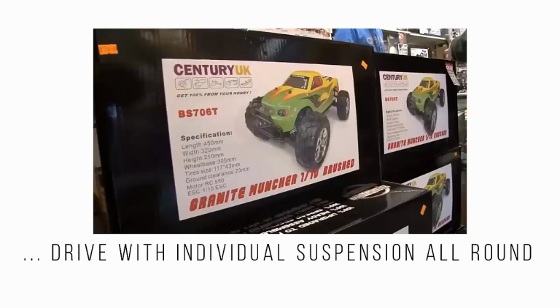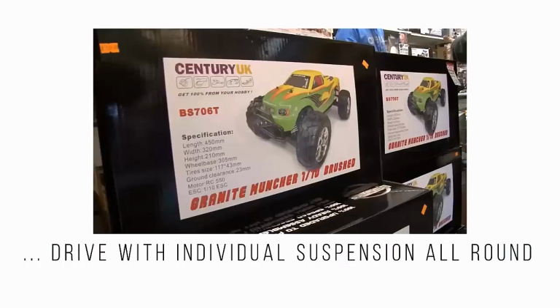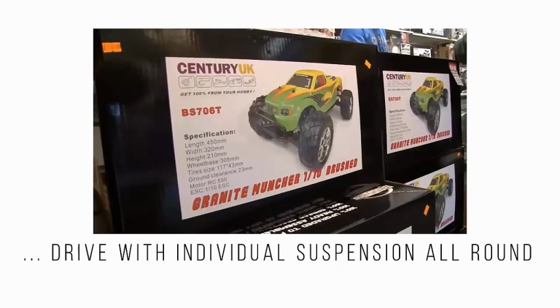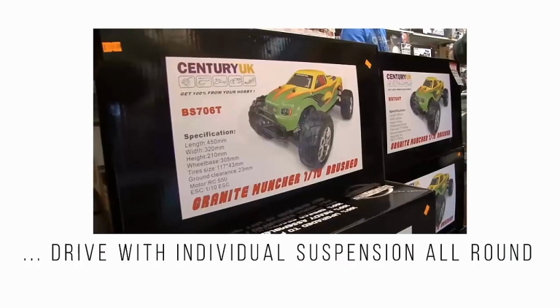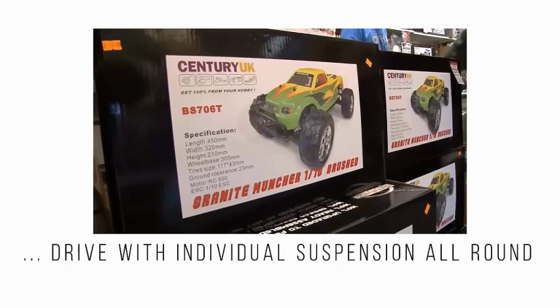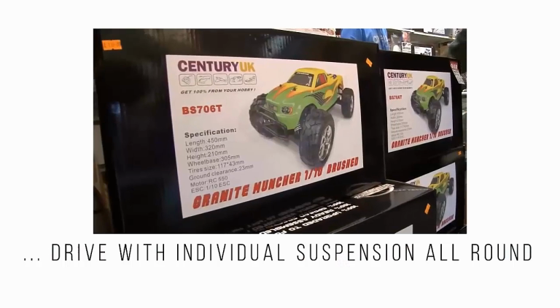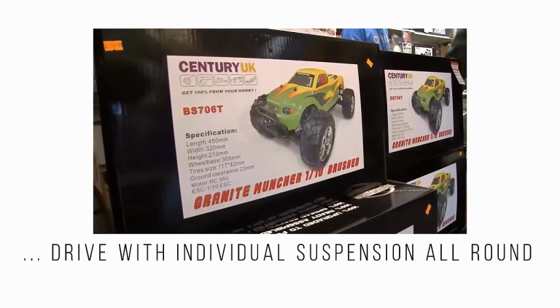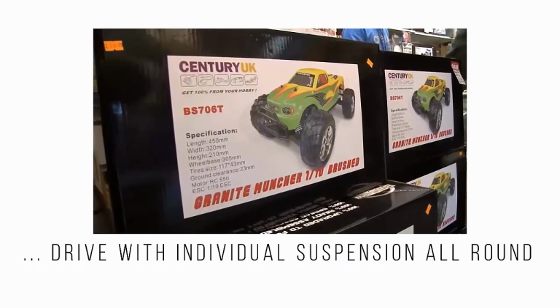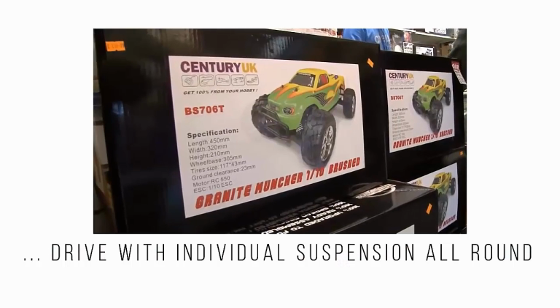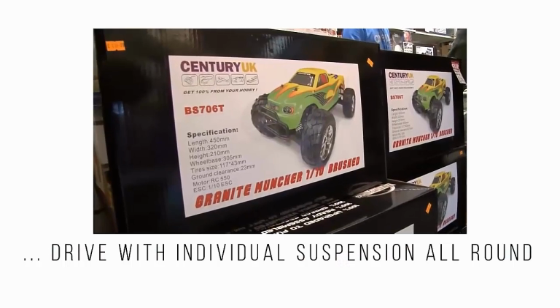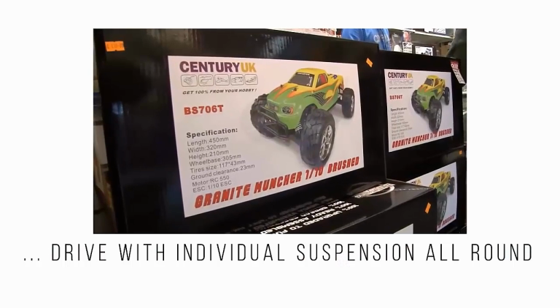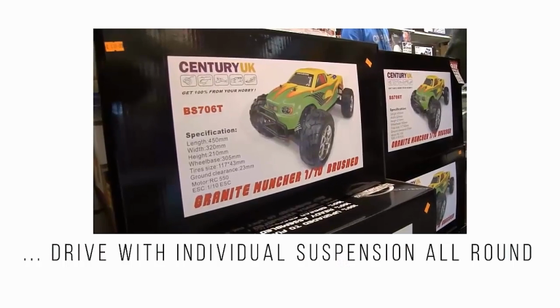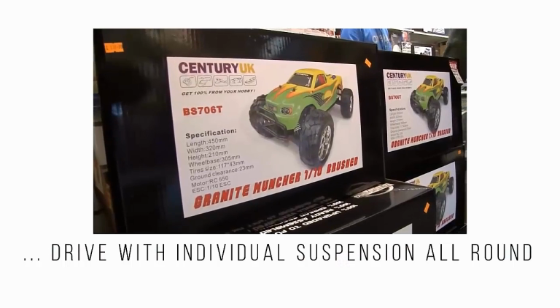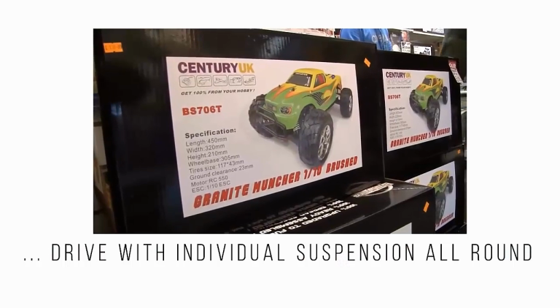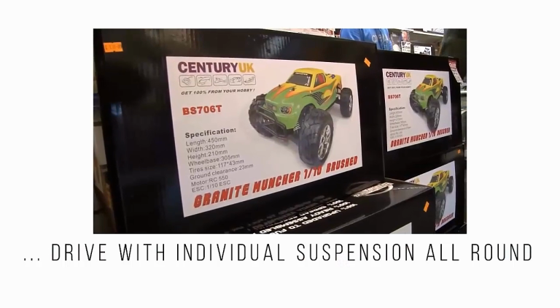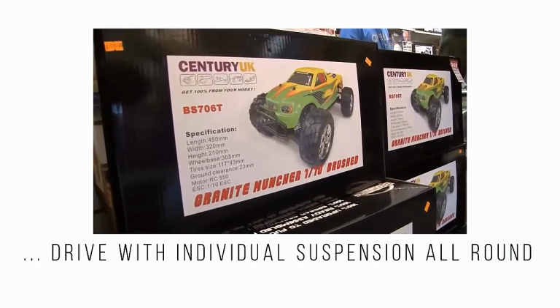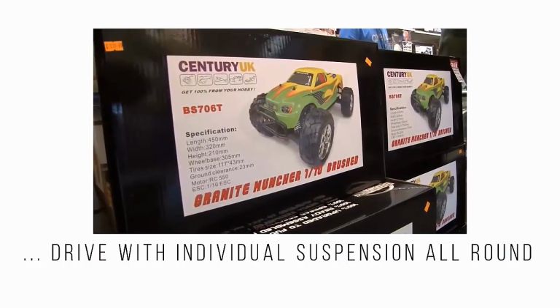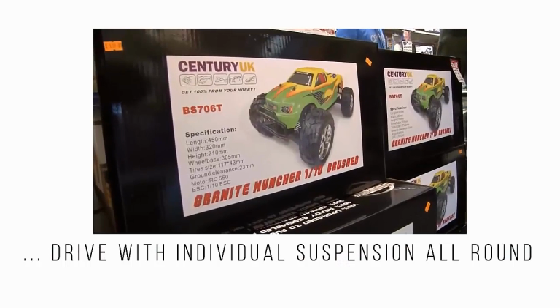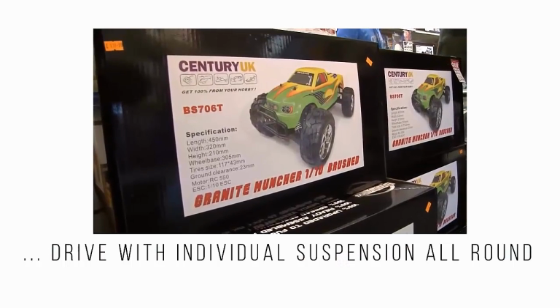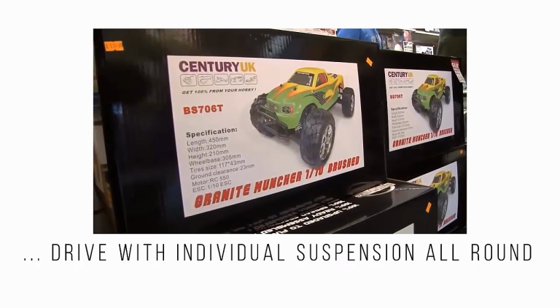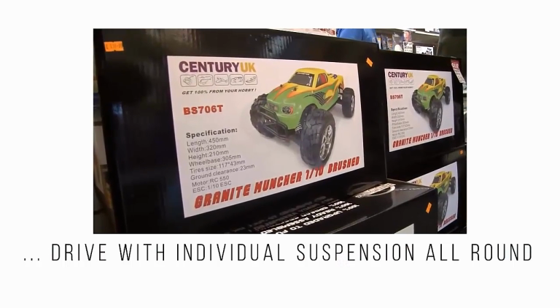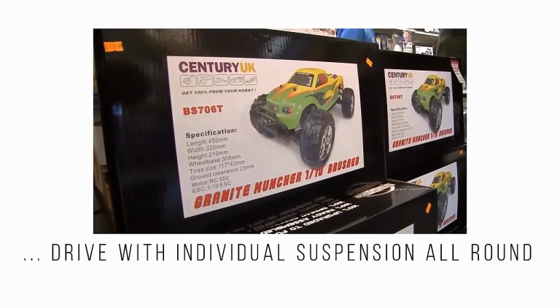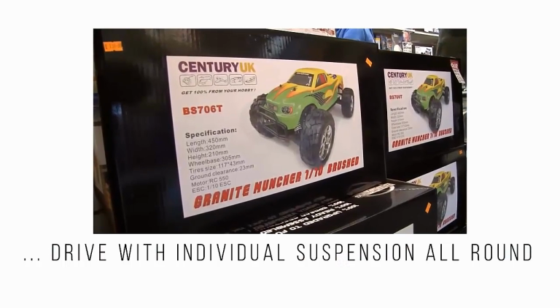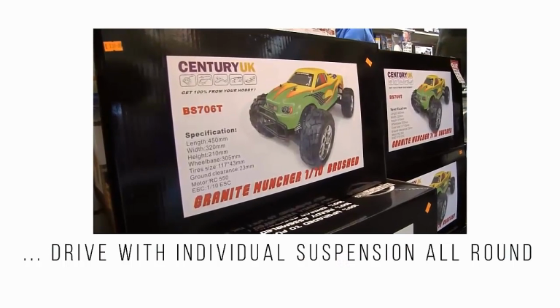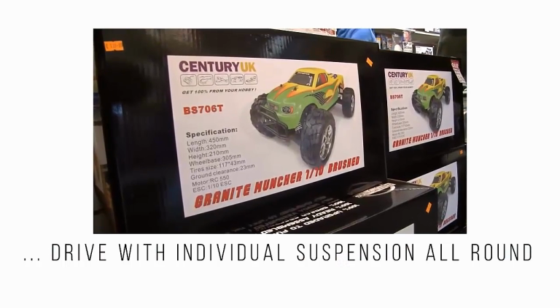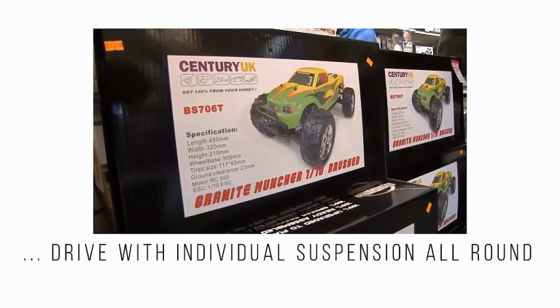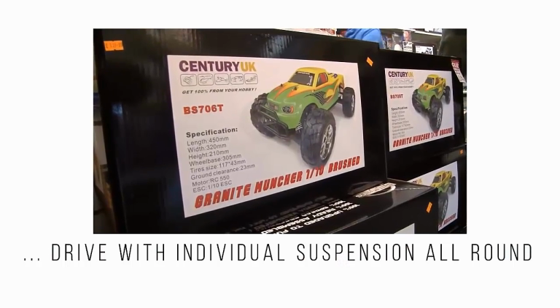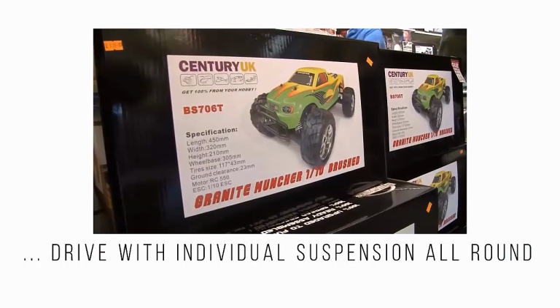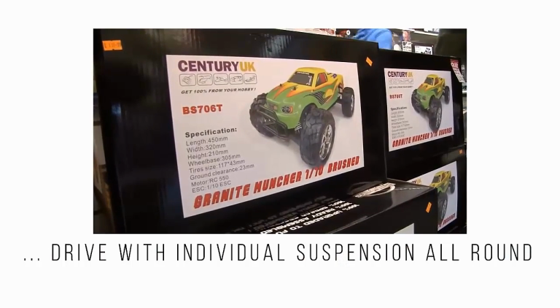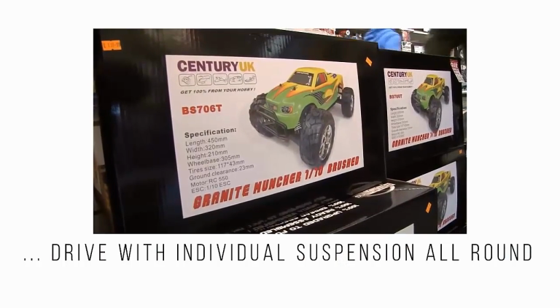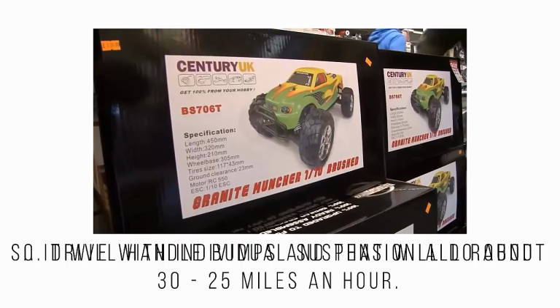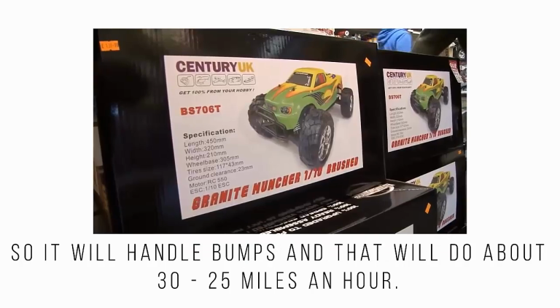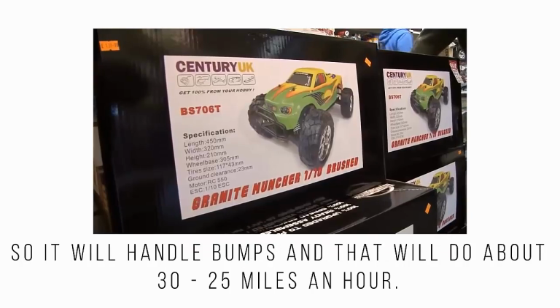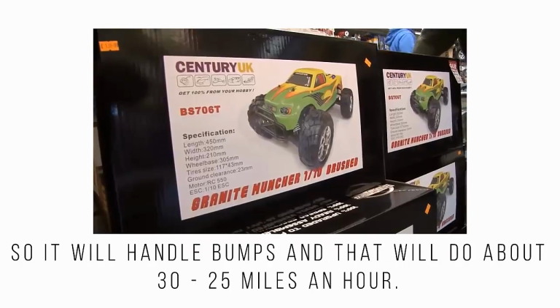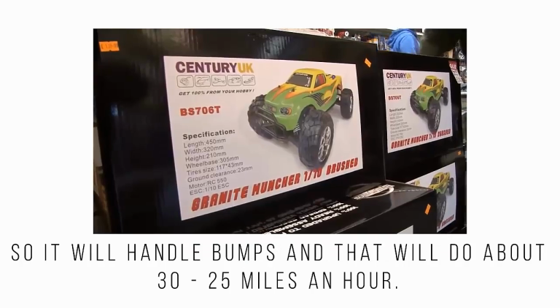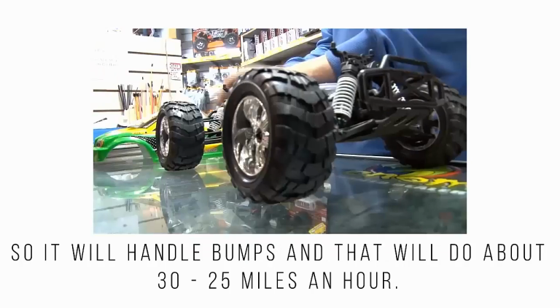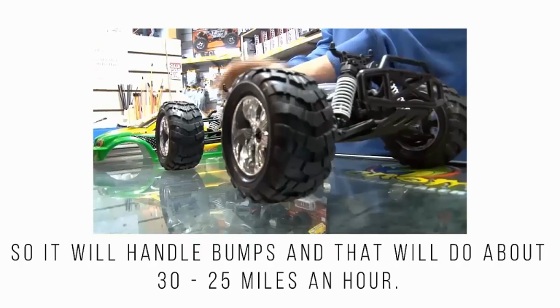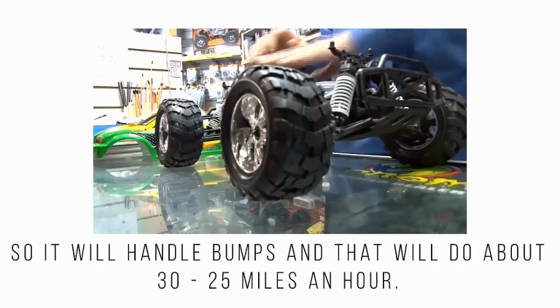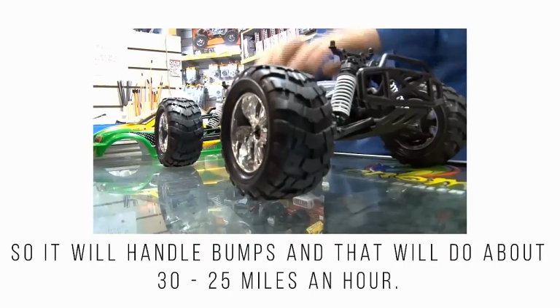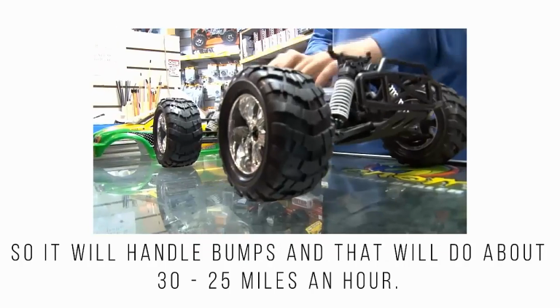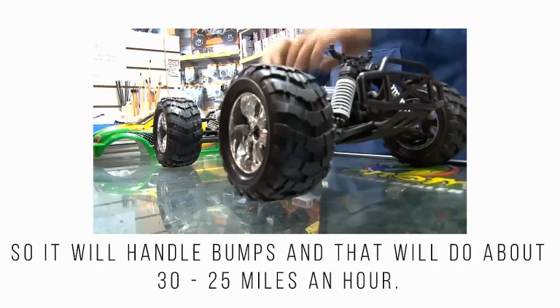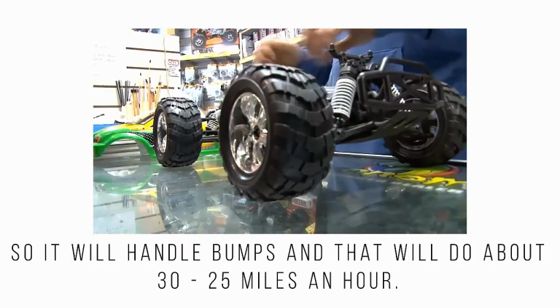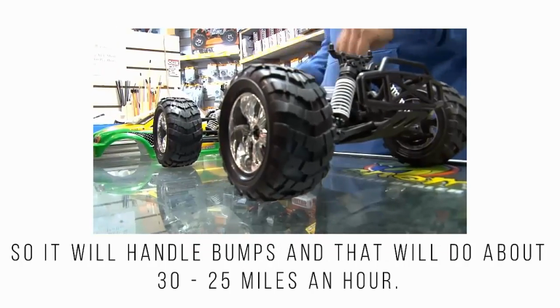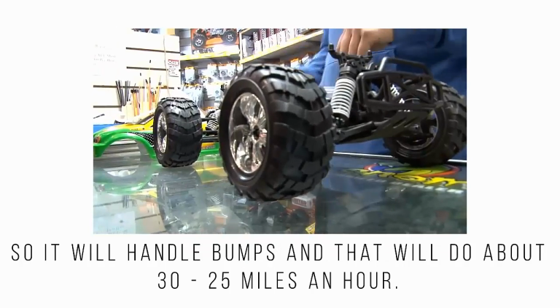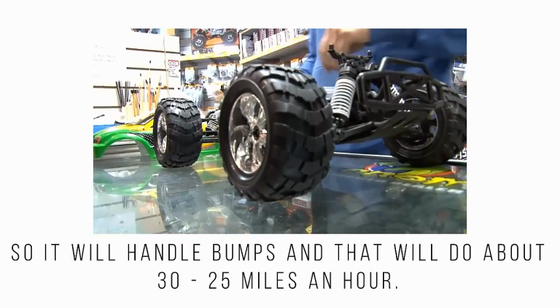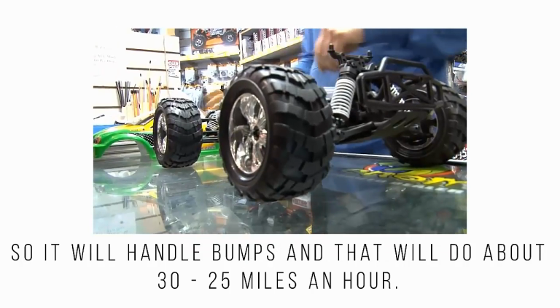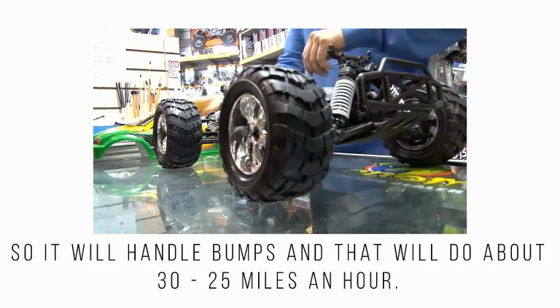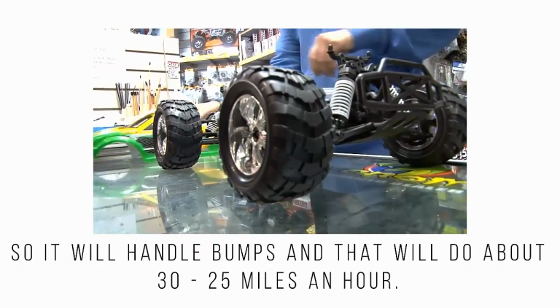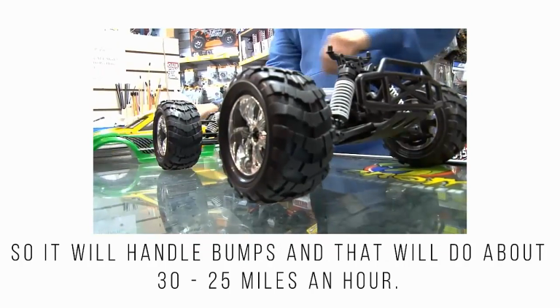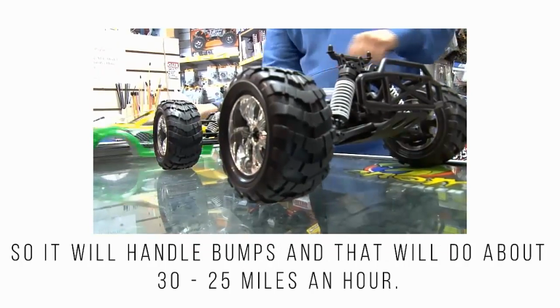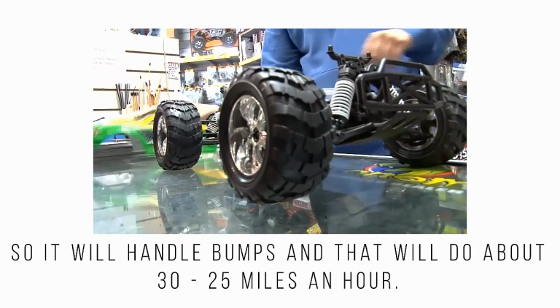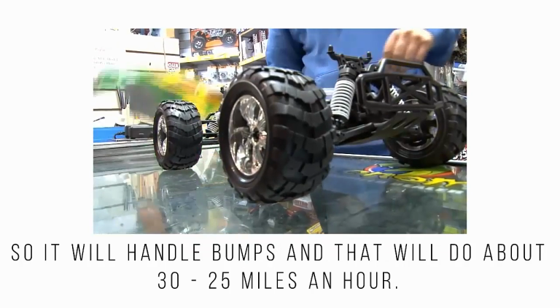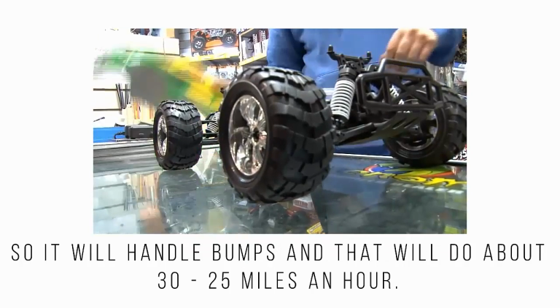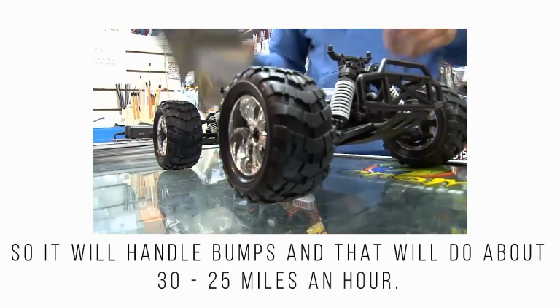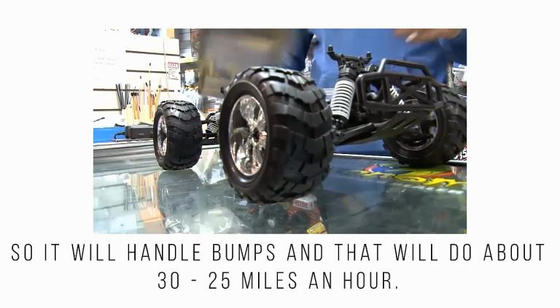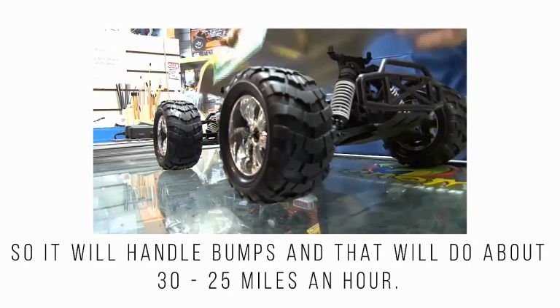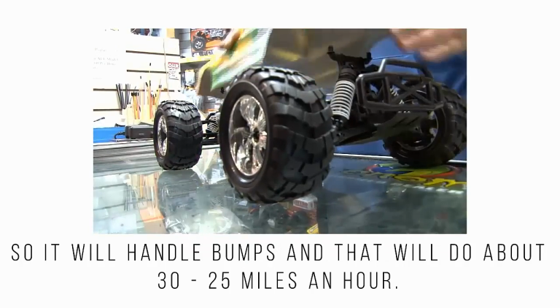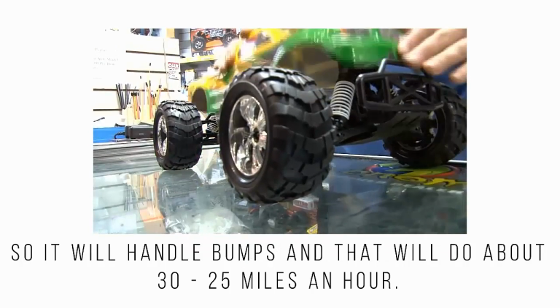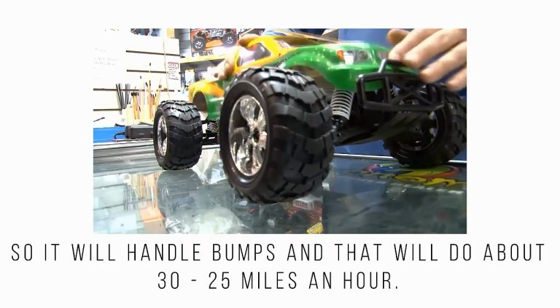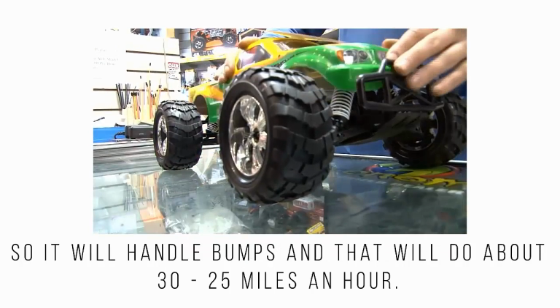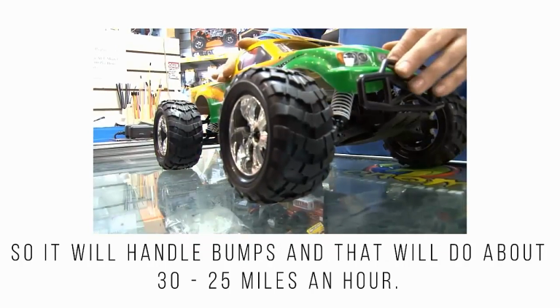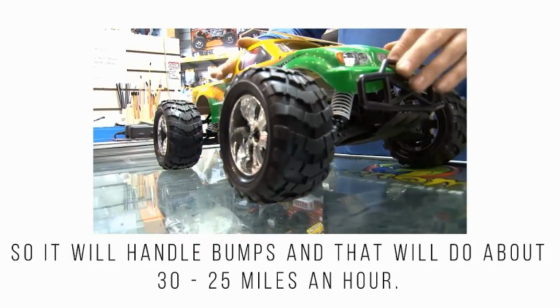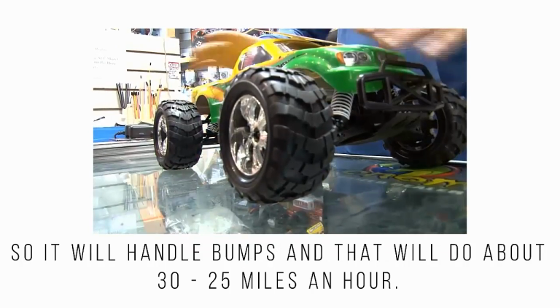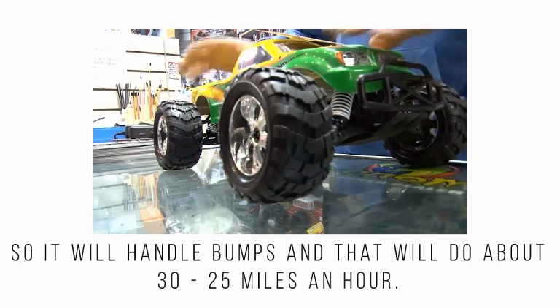It has individual suspension all around, so it will handle the bumps, and it will do around about 25 to 30 miles an hour on the stand.